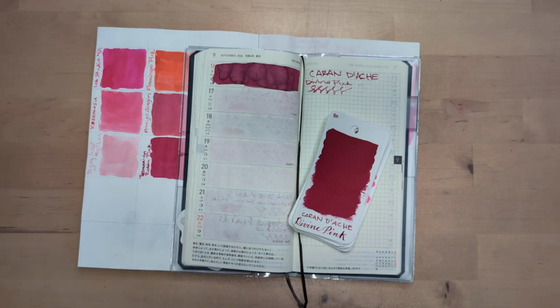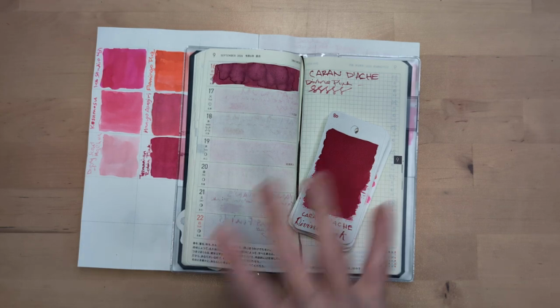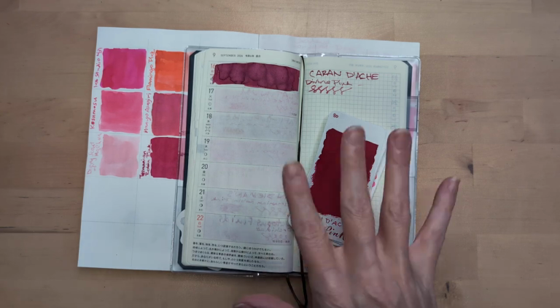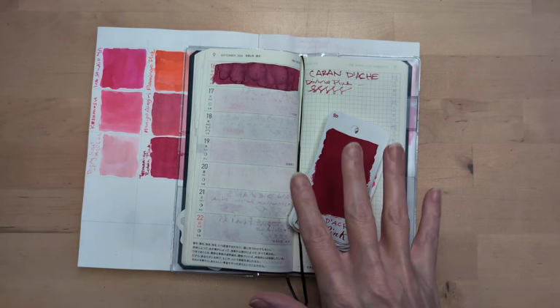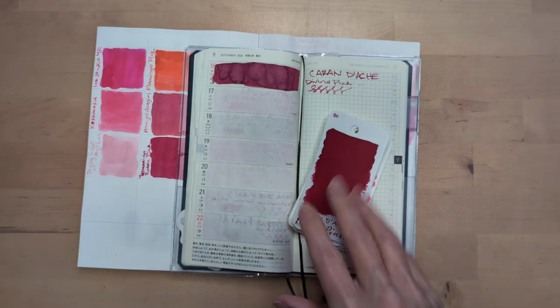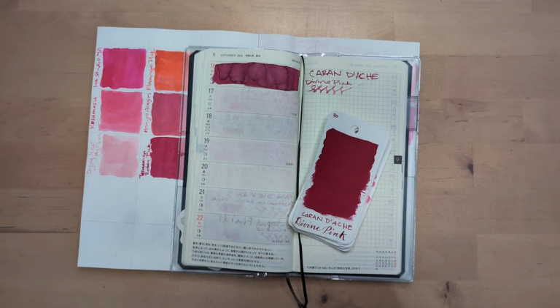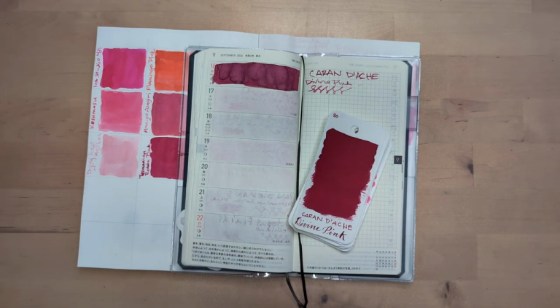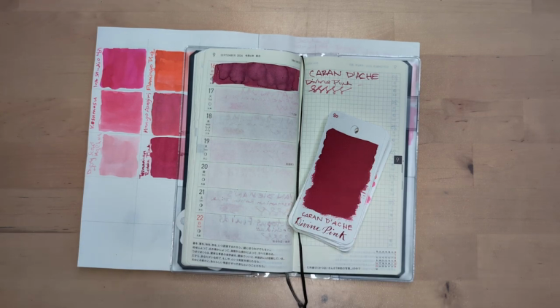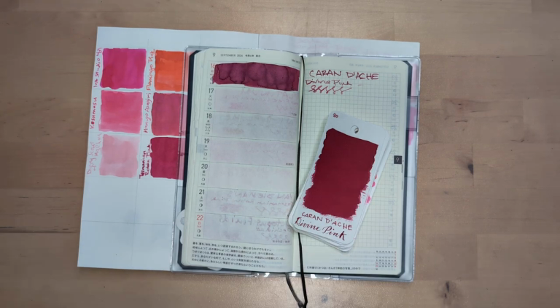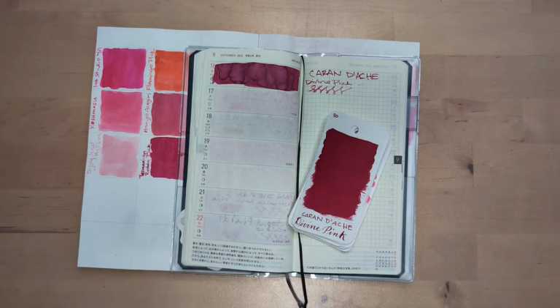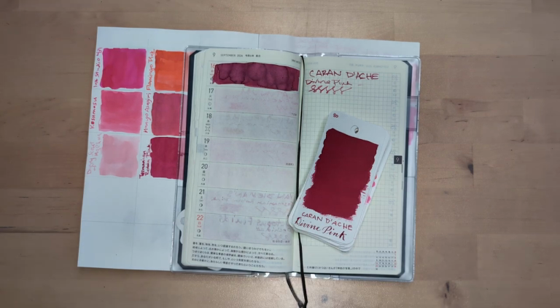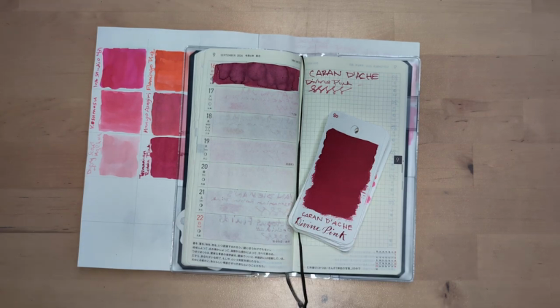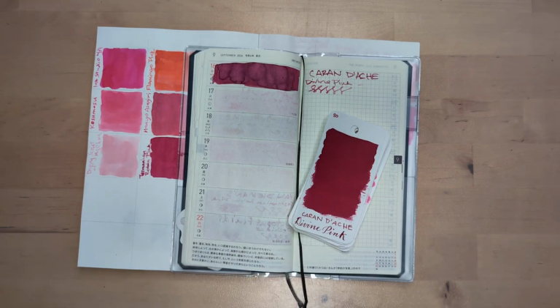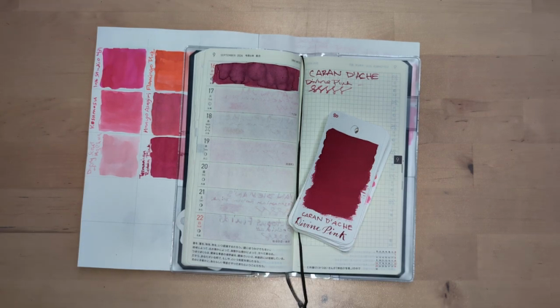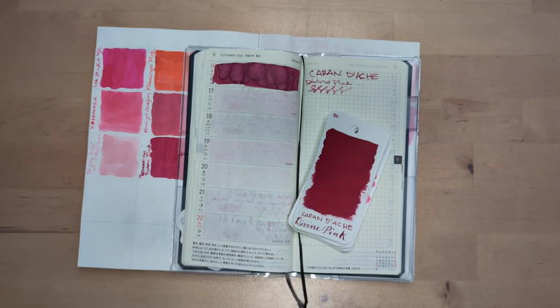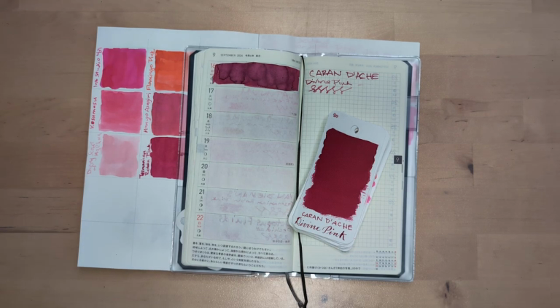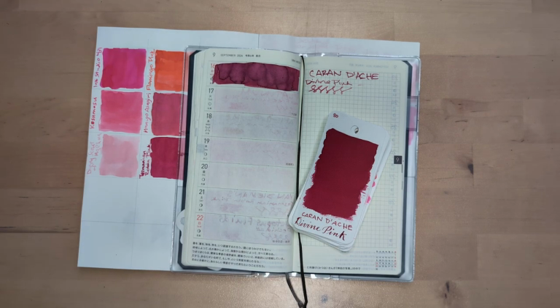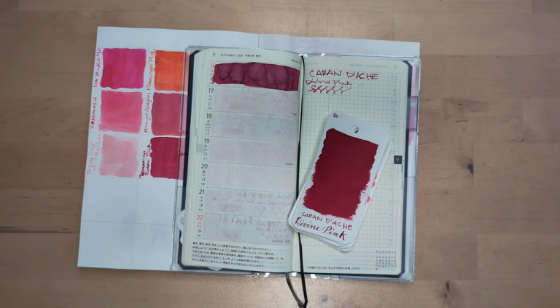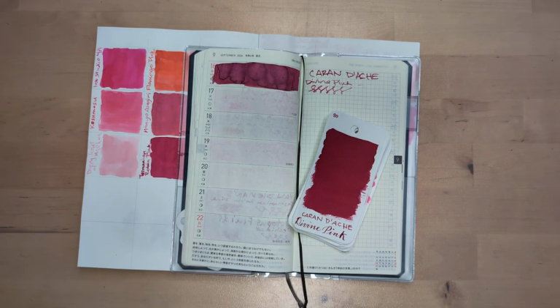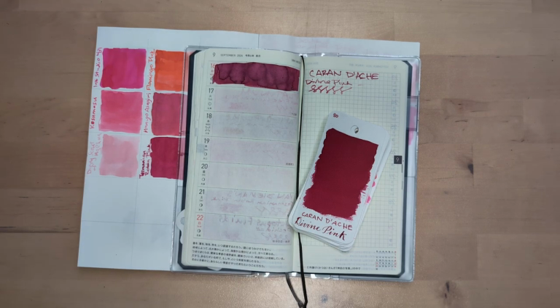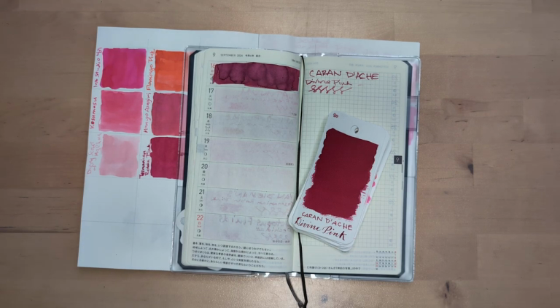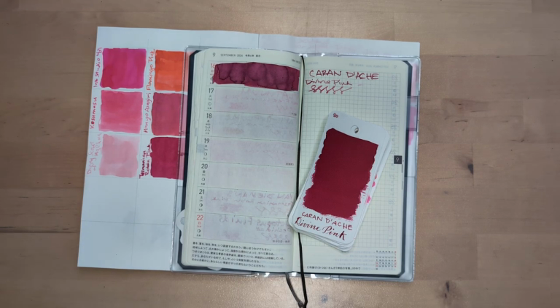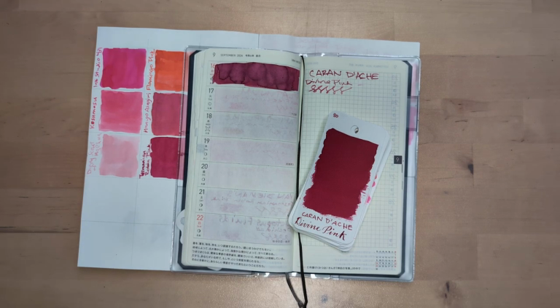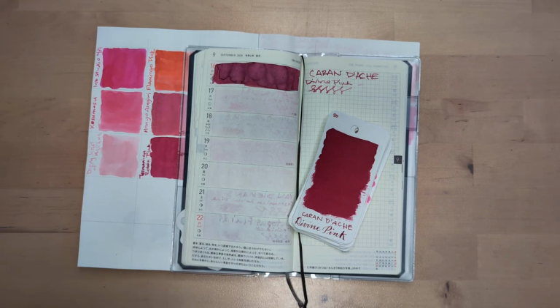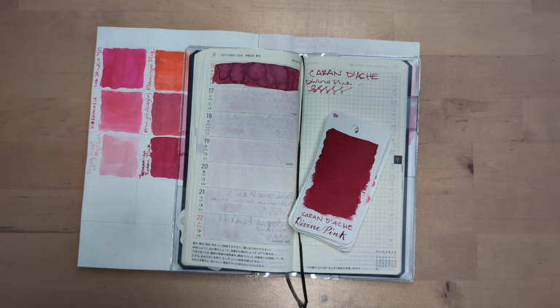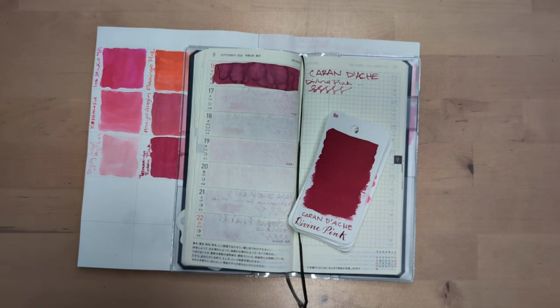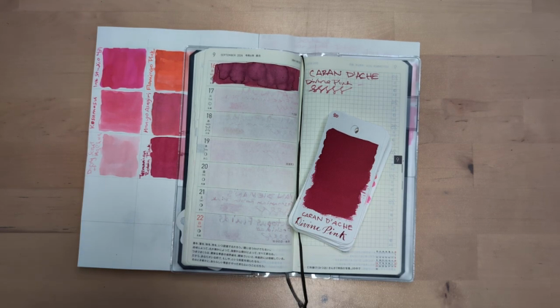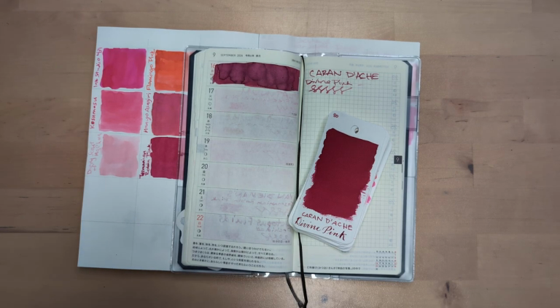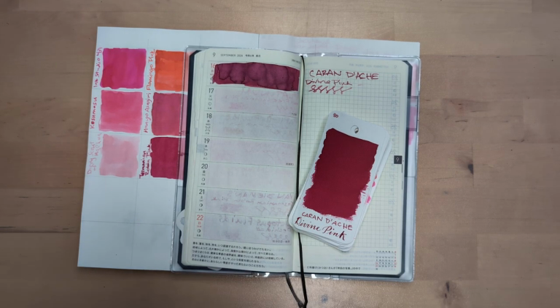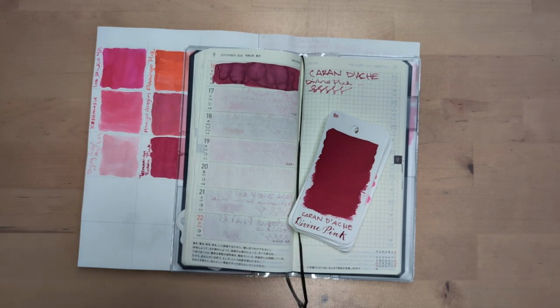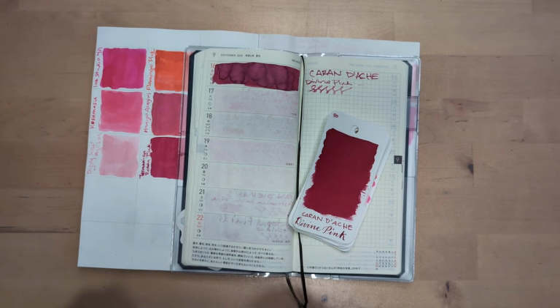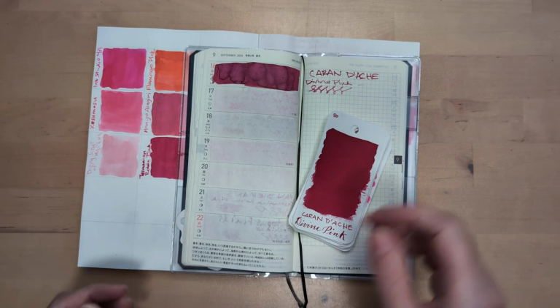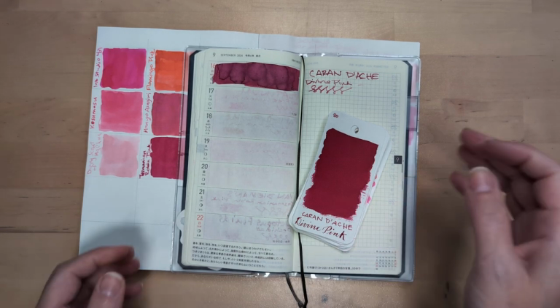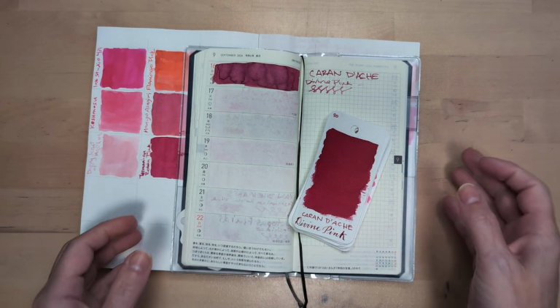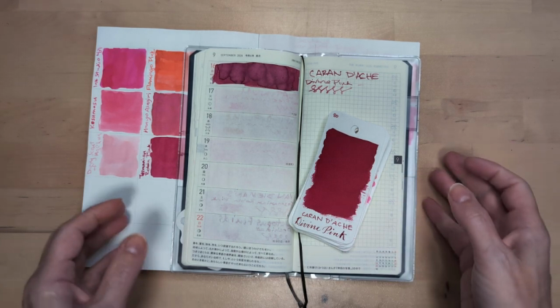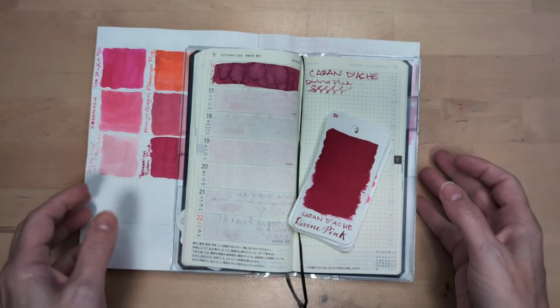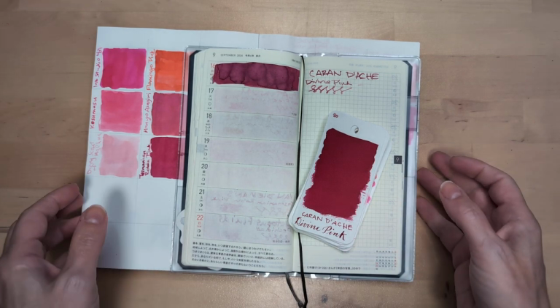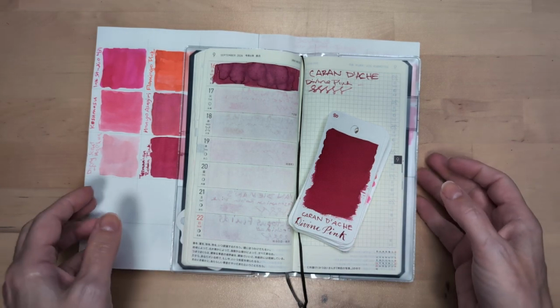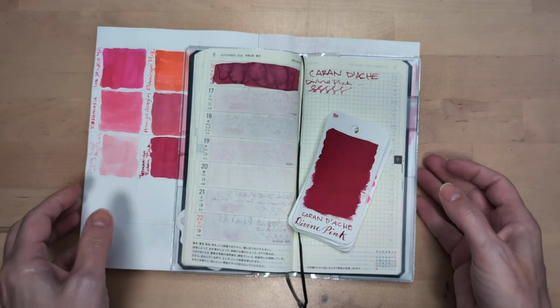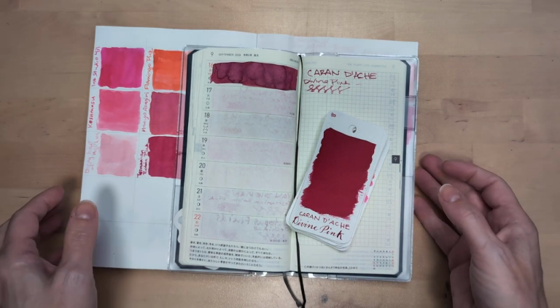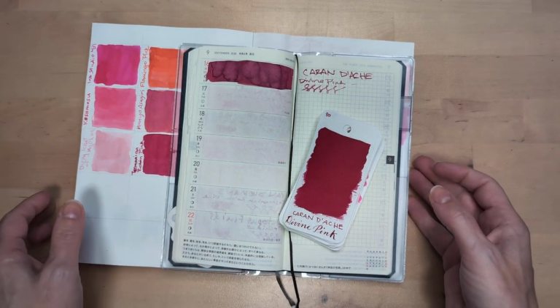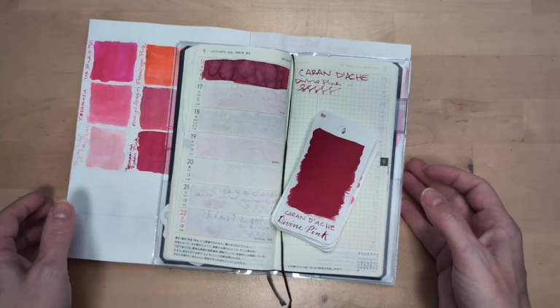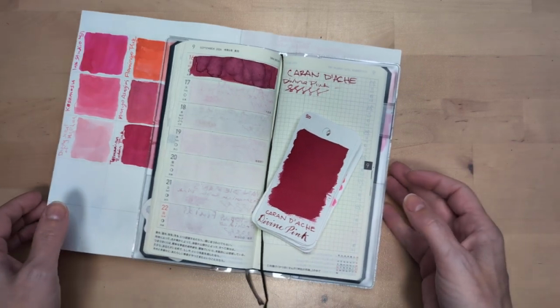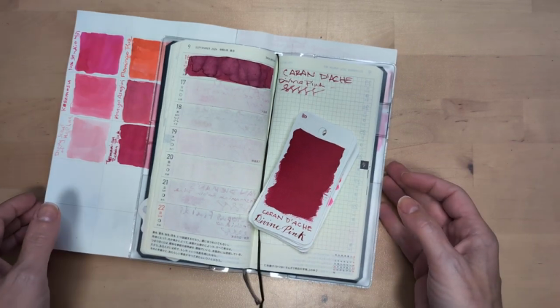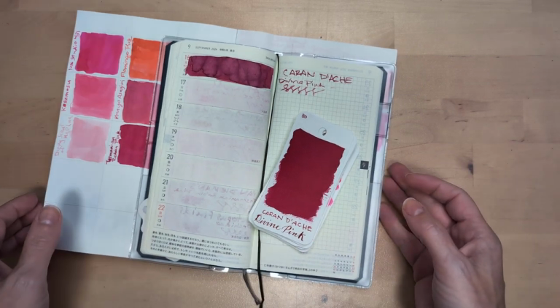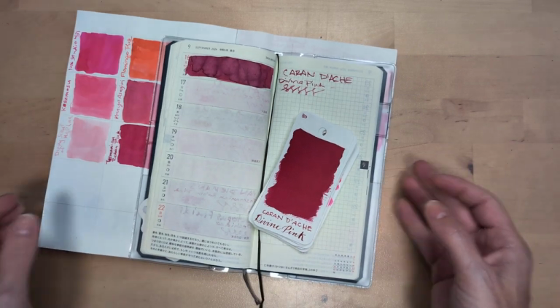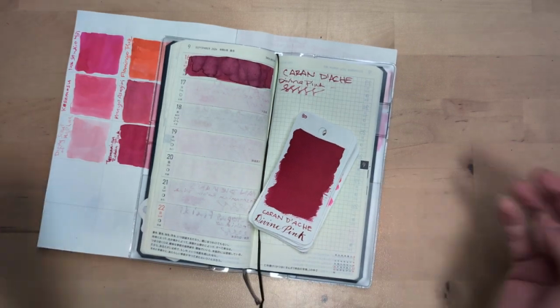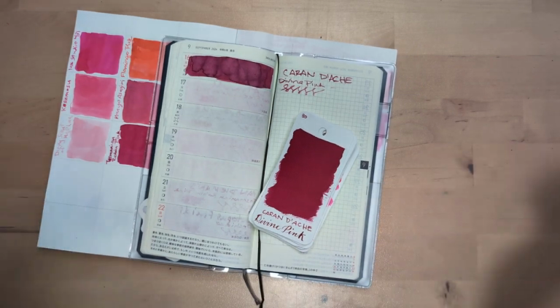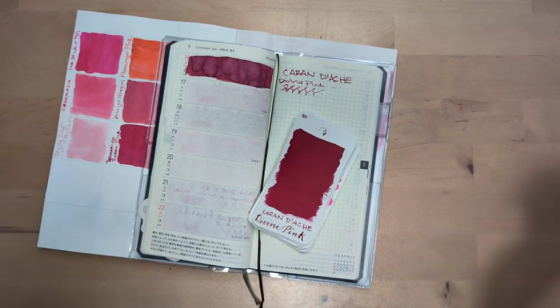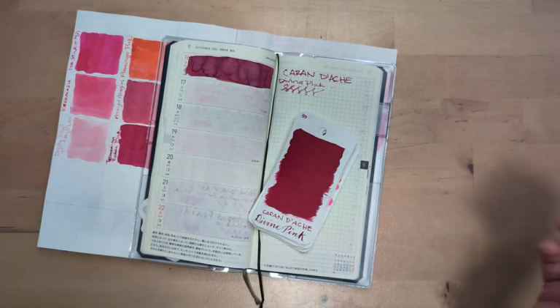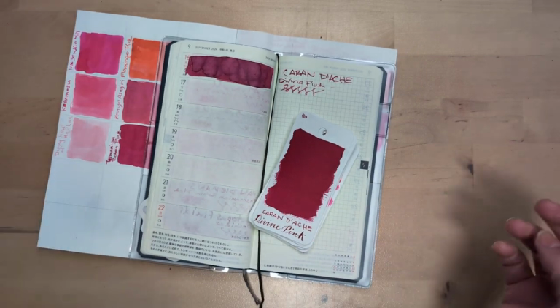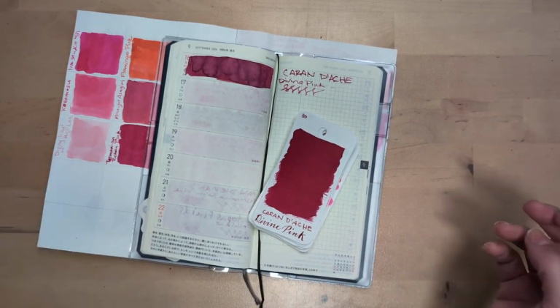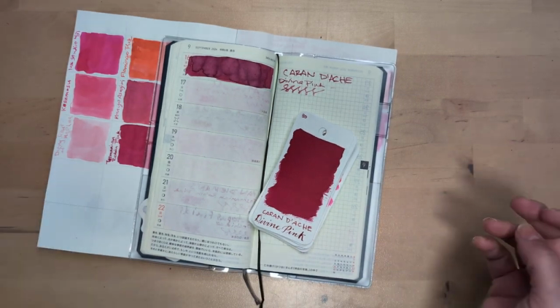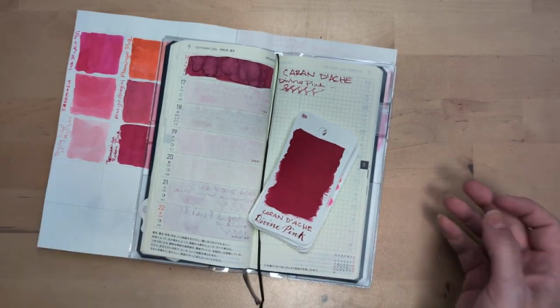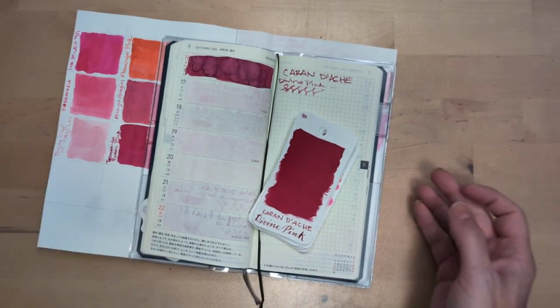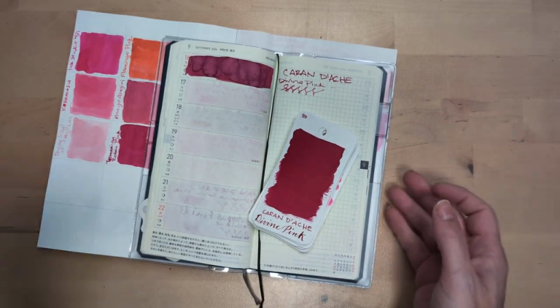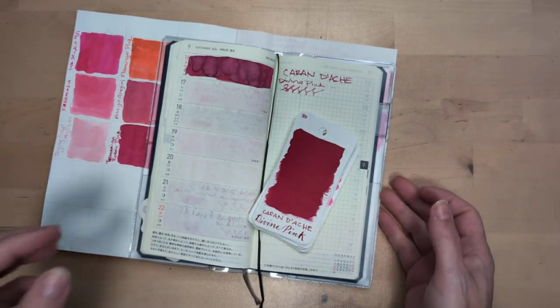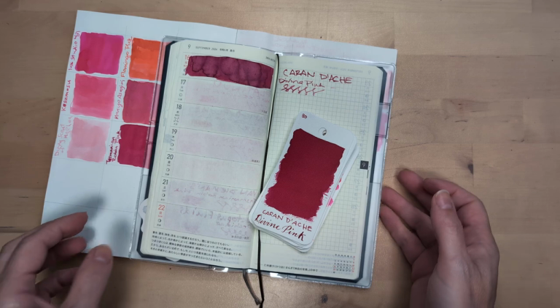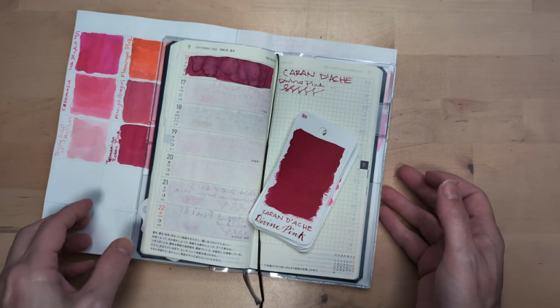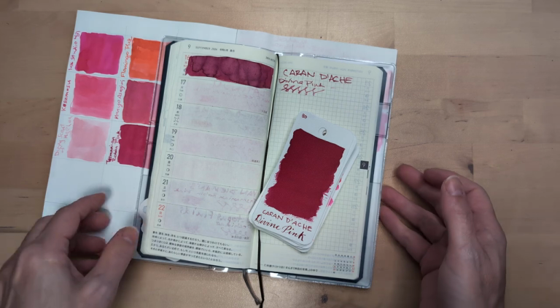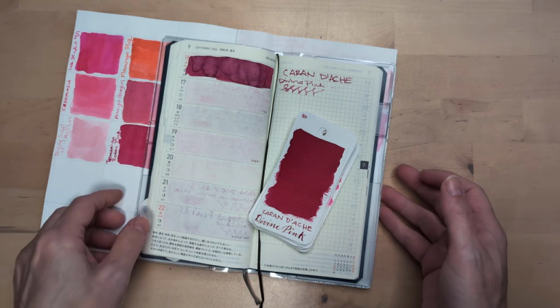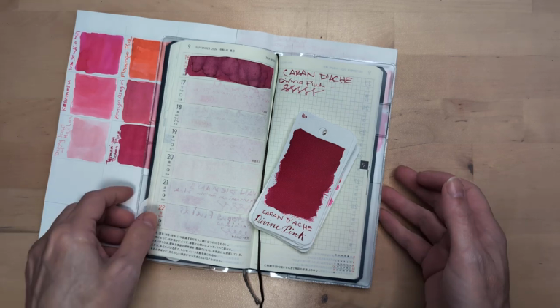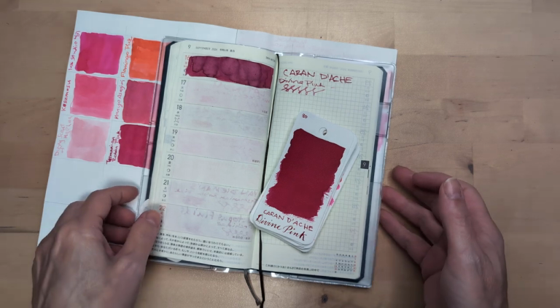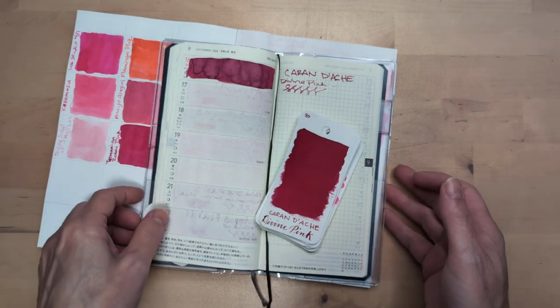Hi friends. Welcome to 30 Pinks 30 Days, Day 17.